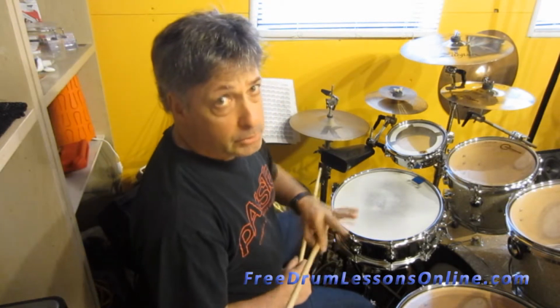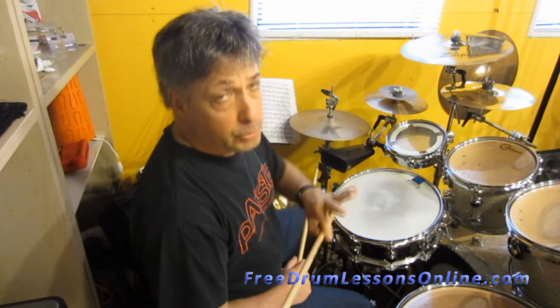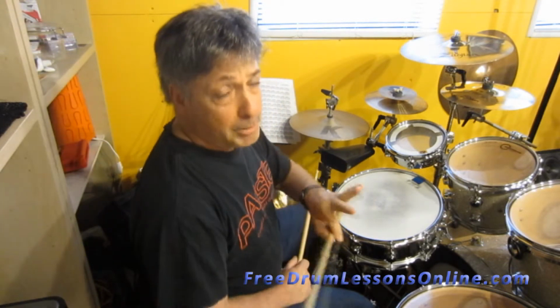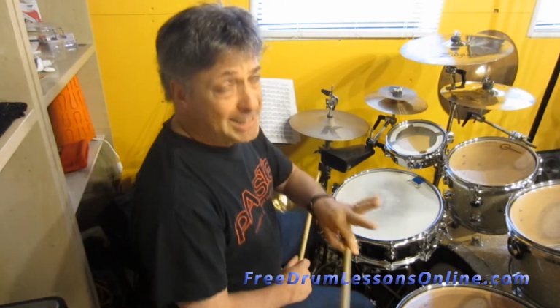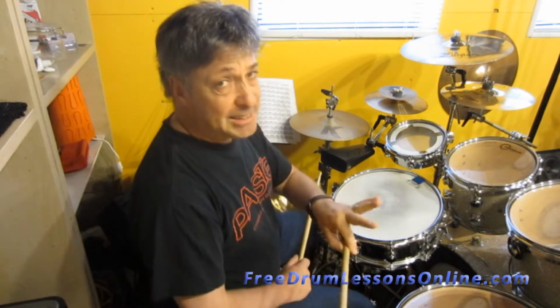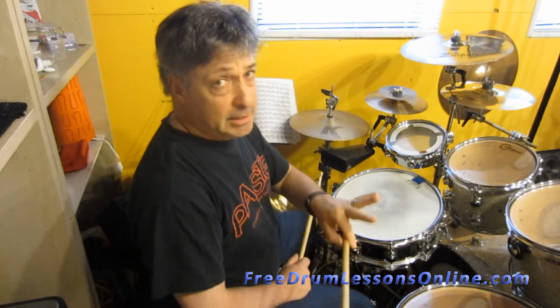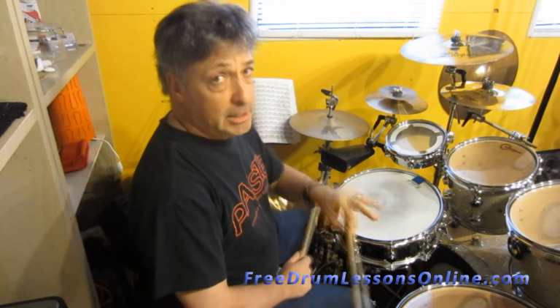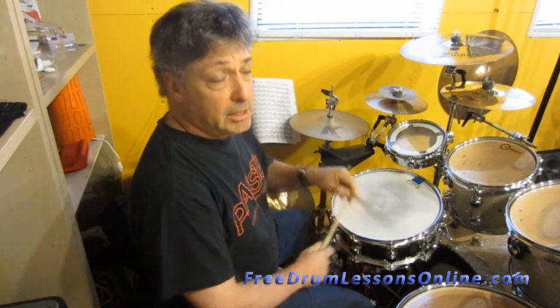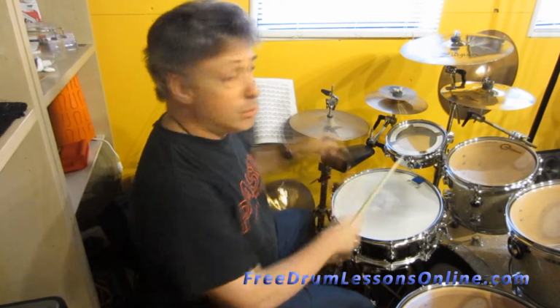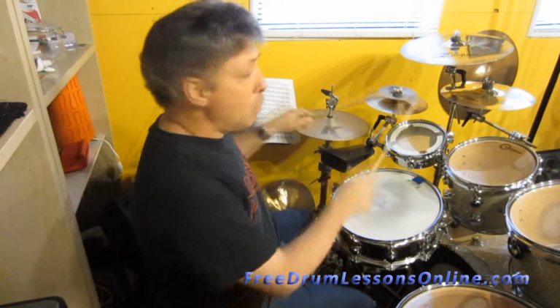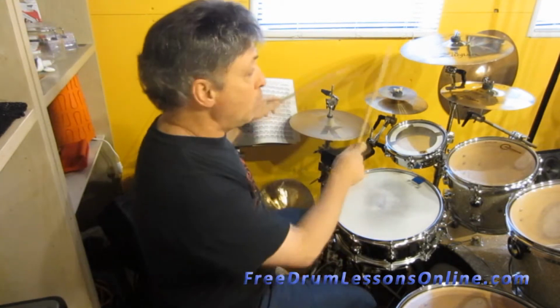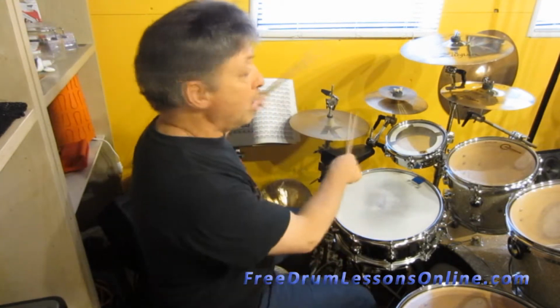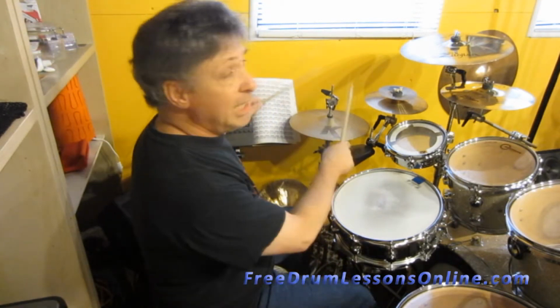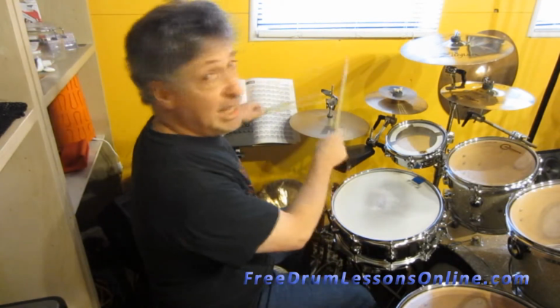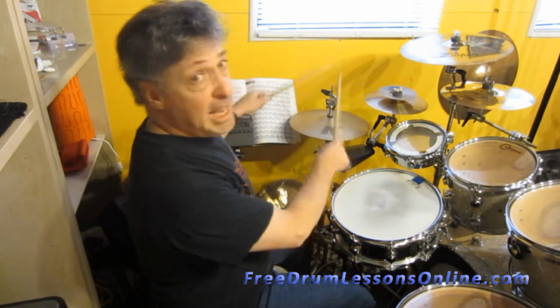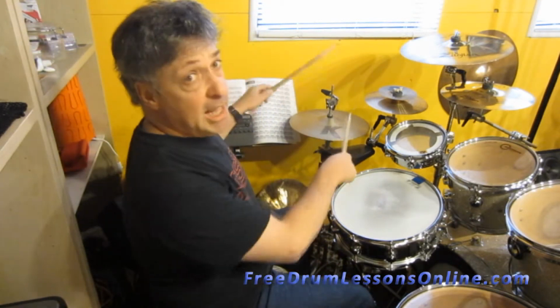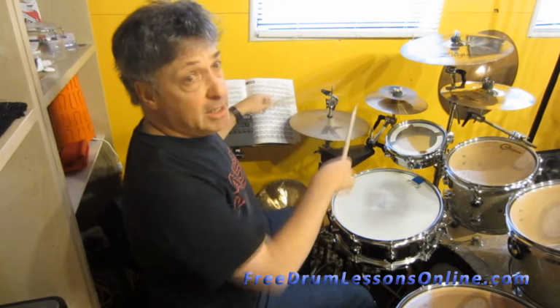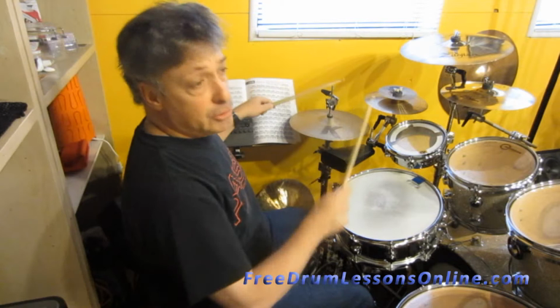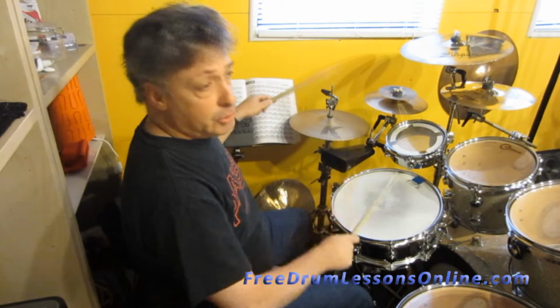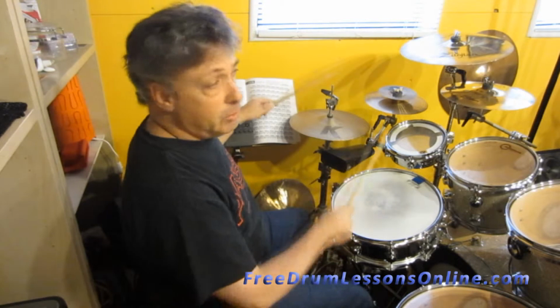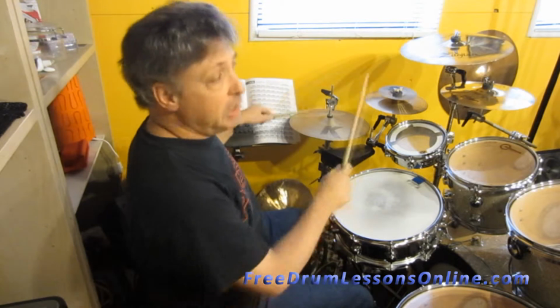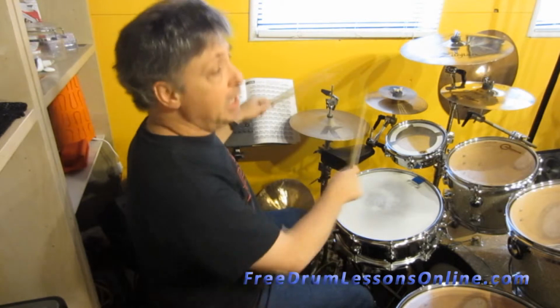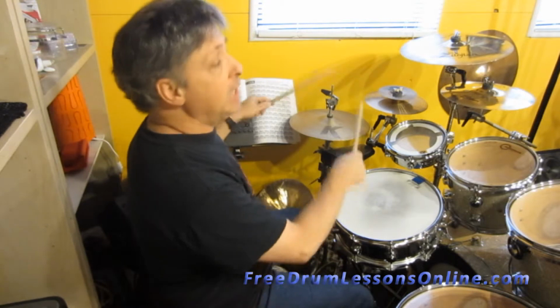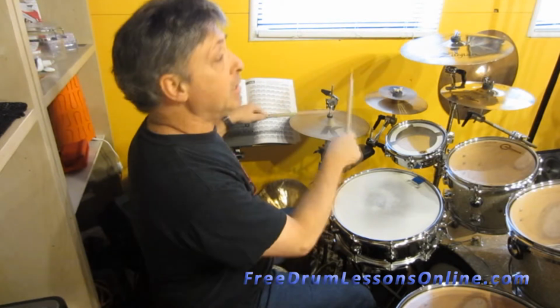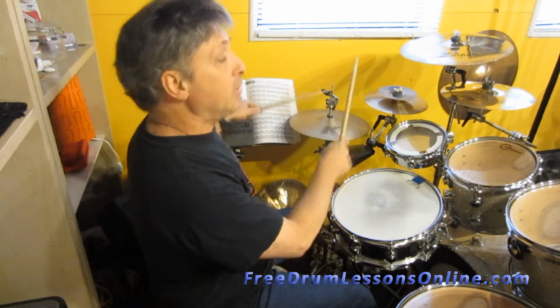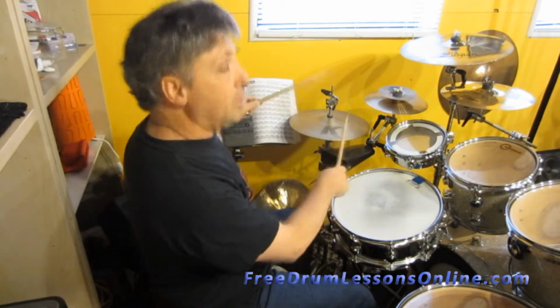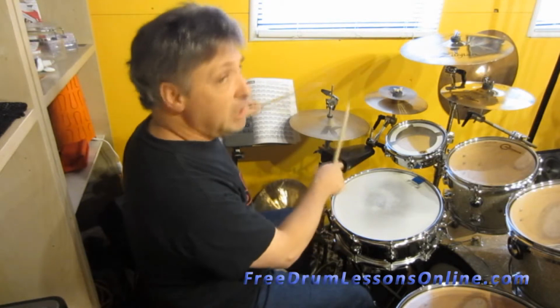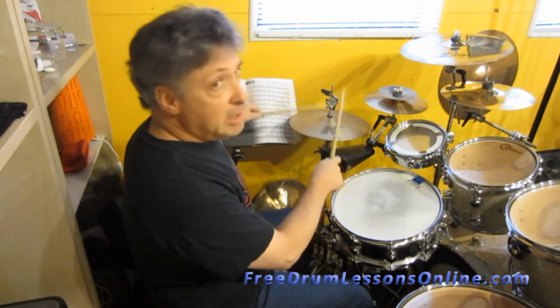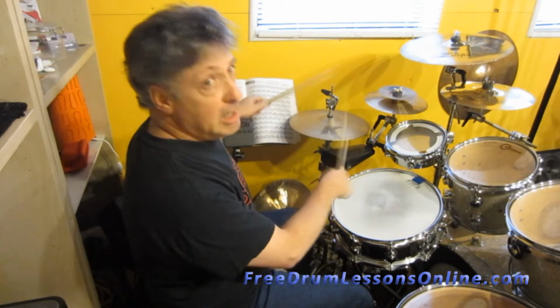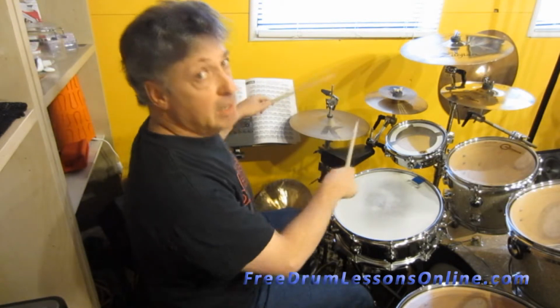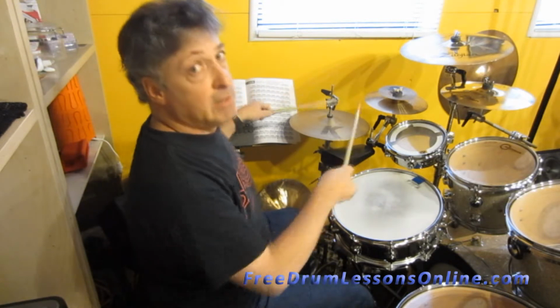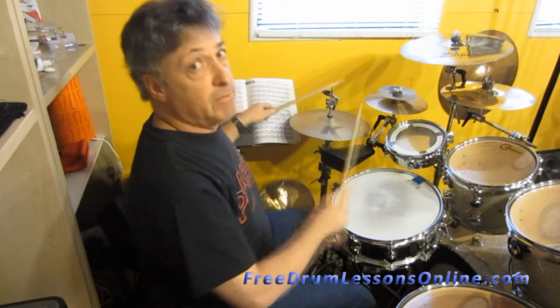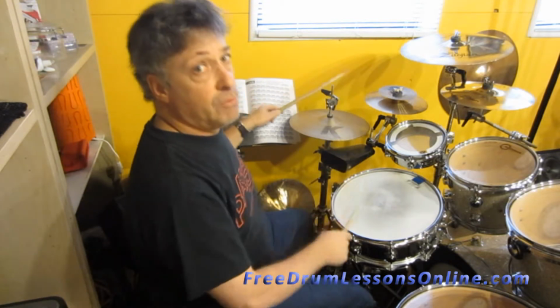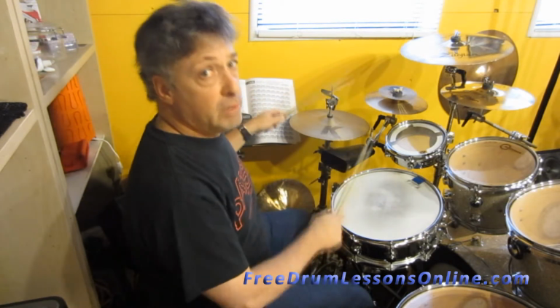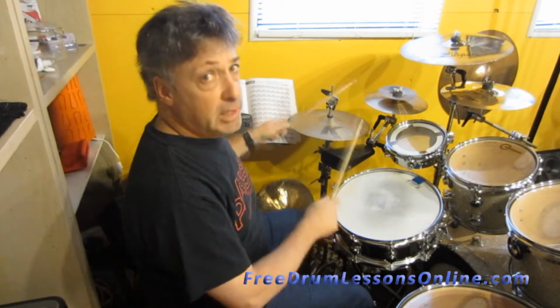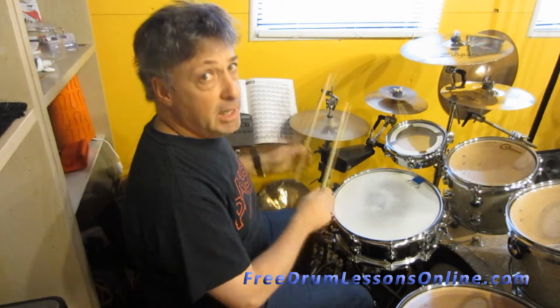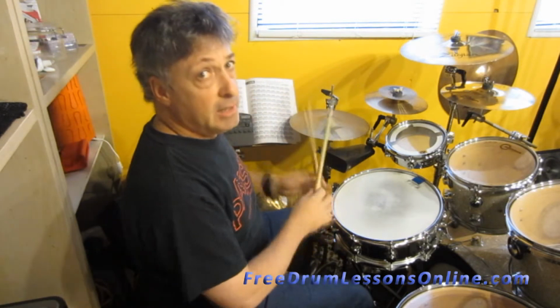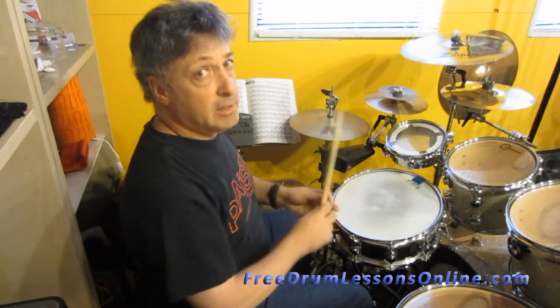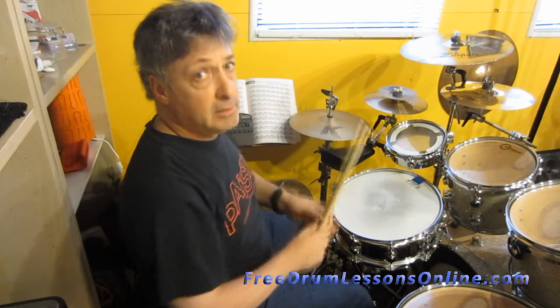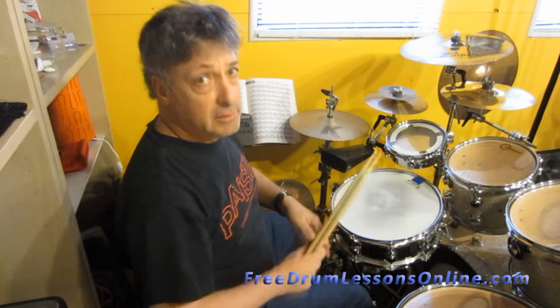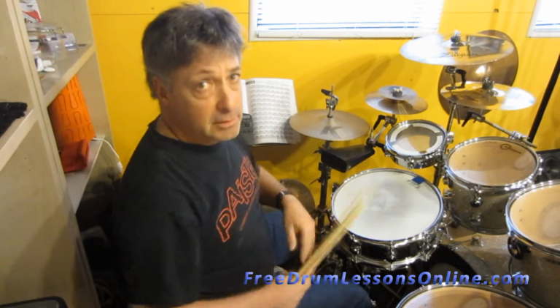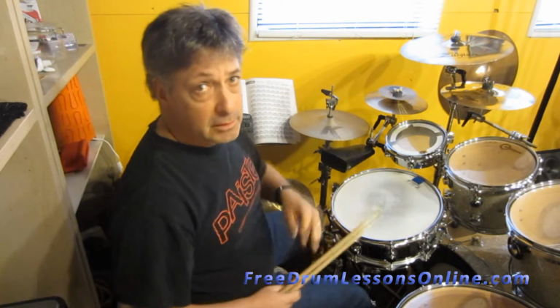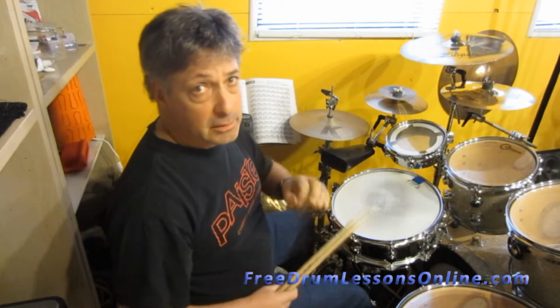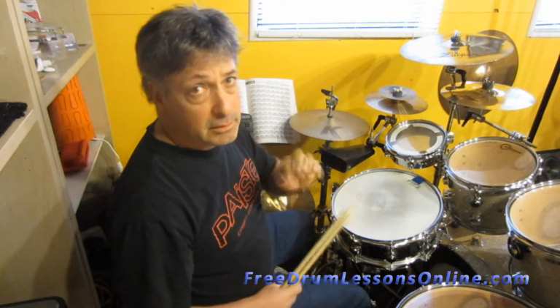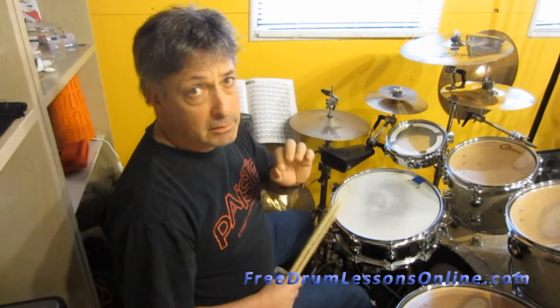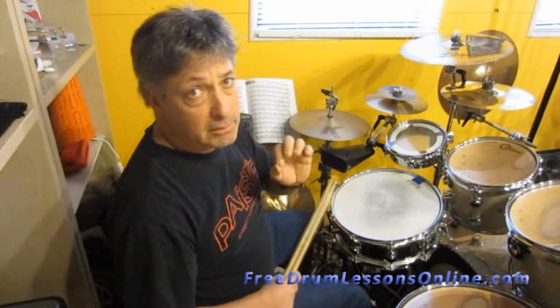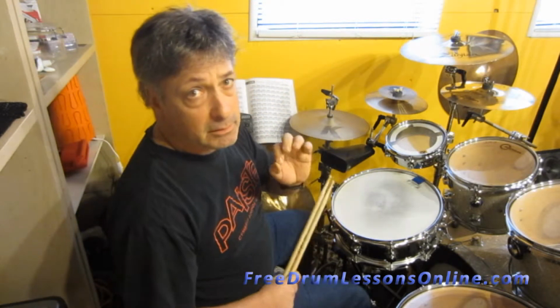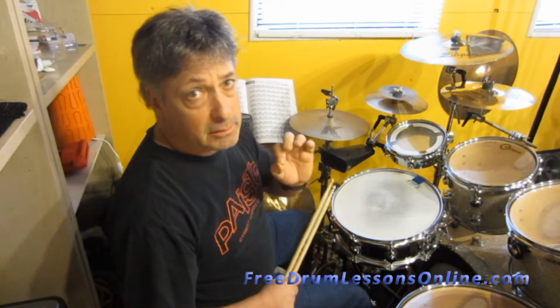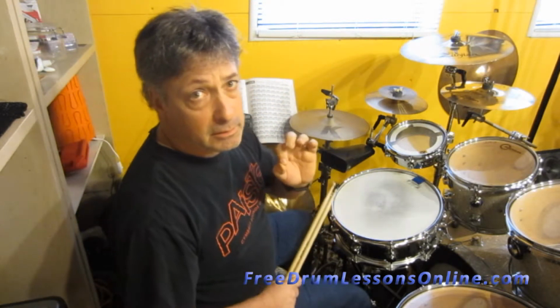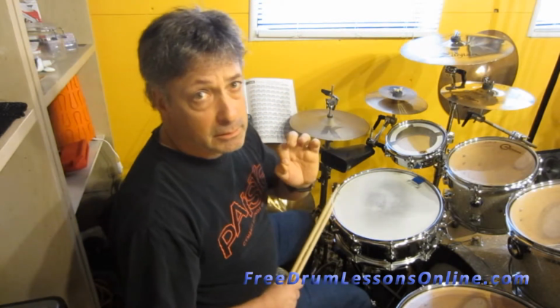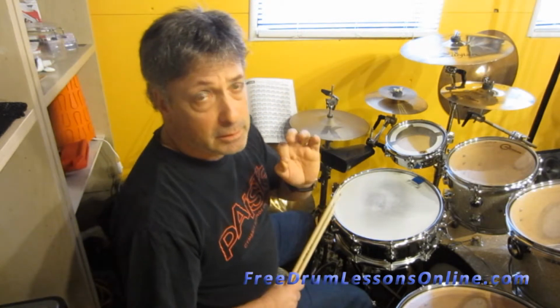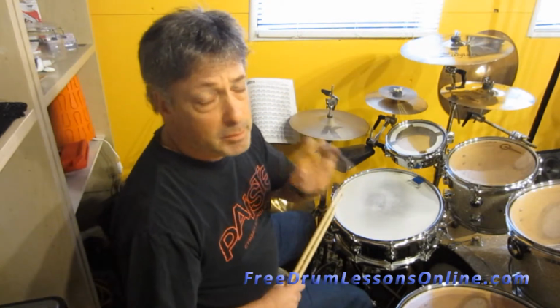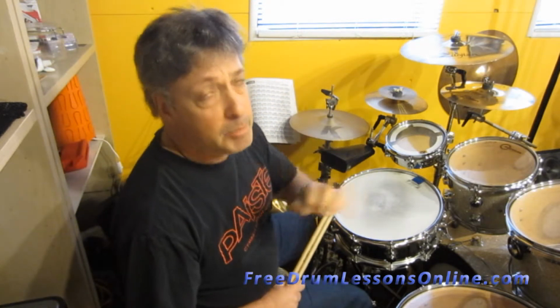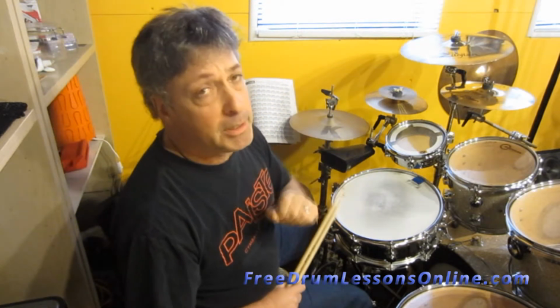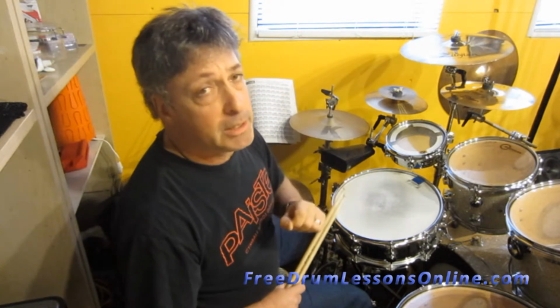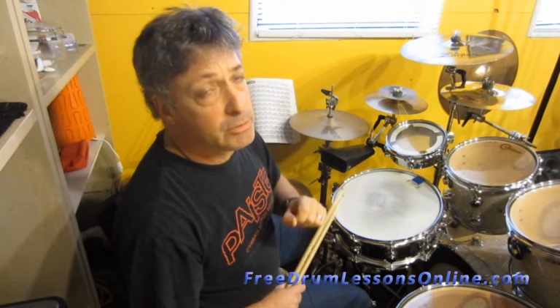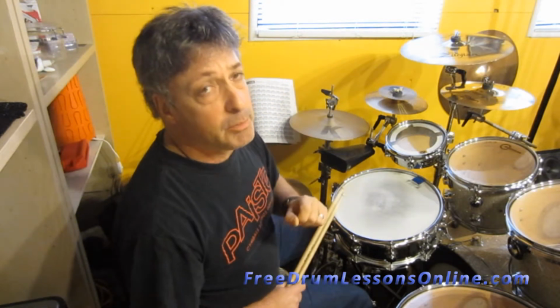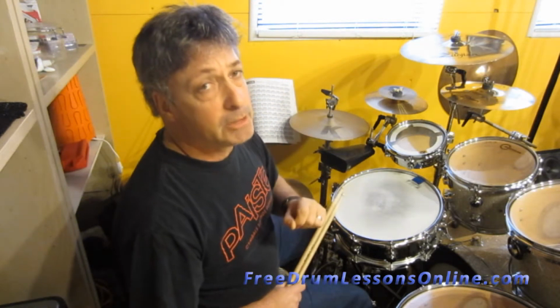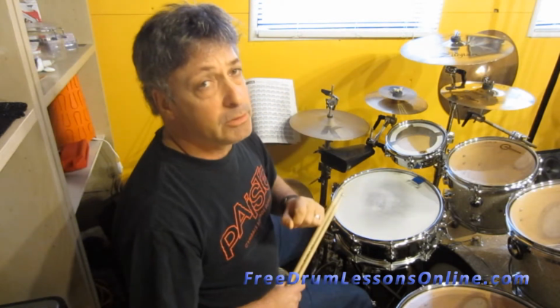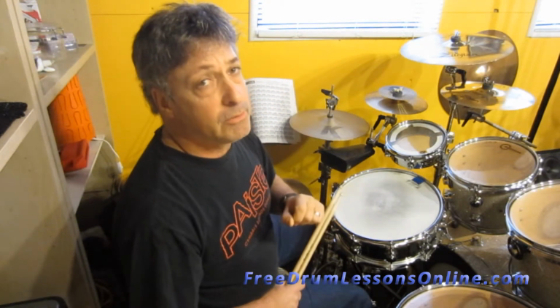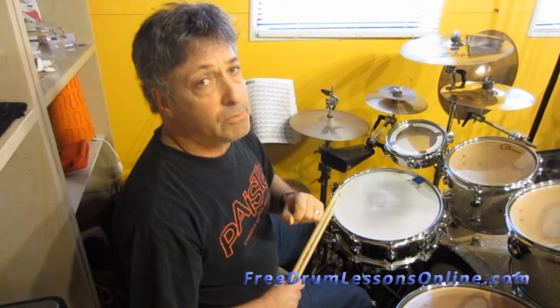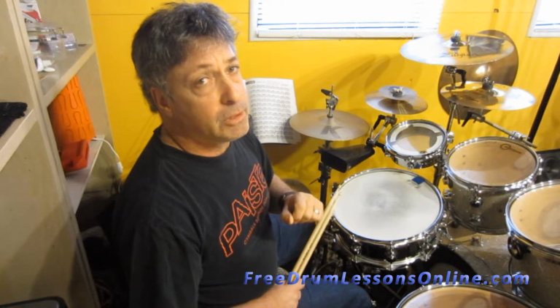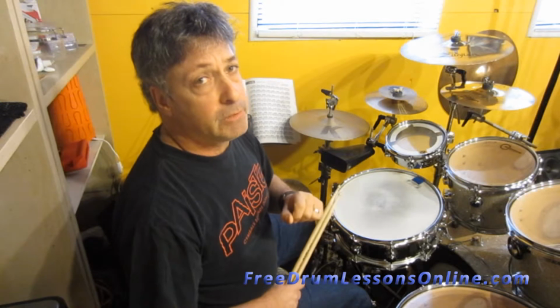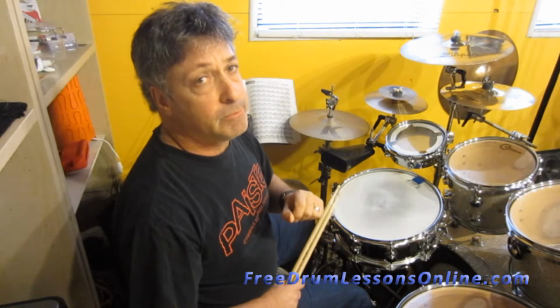So basically, it's 1-E-Anna, 2-E-Anna, 3-E-Anna, 4-E-Anna. So let me play that to a metronome for you.